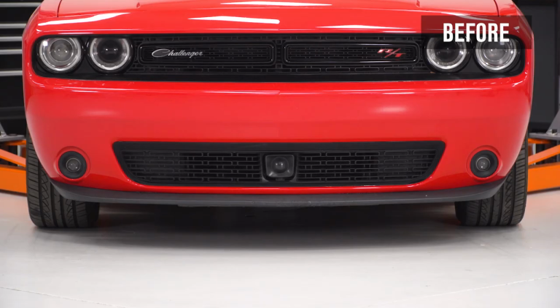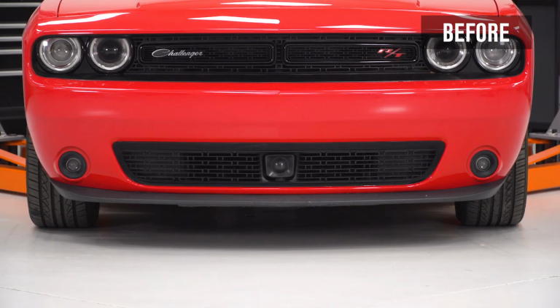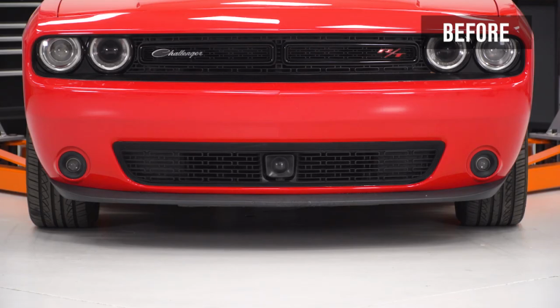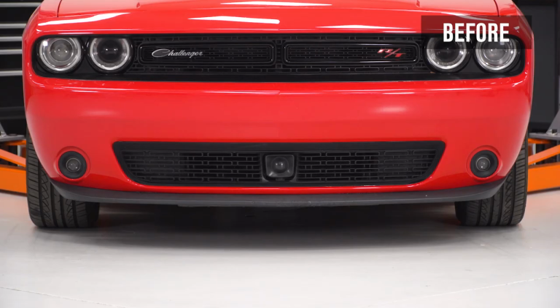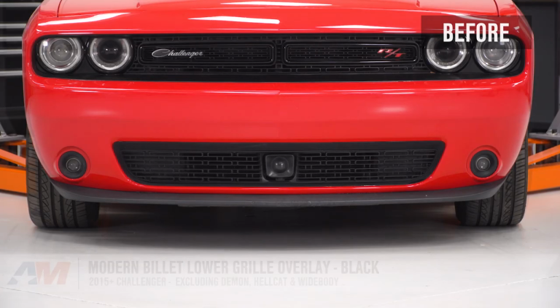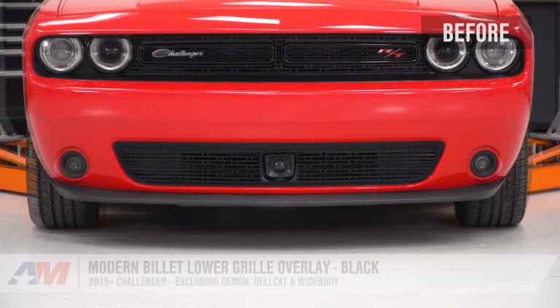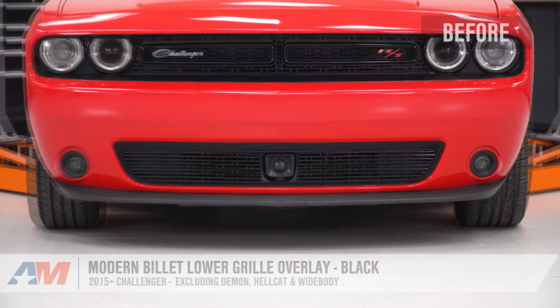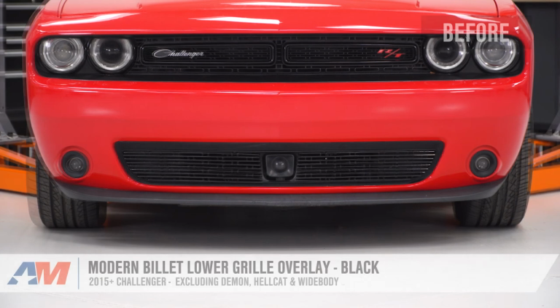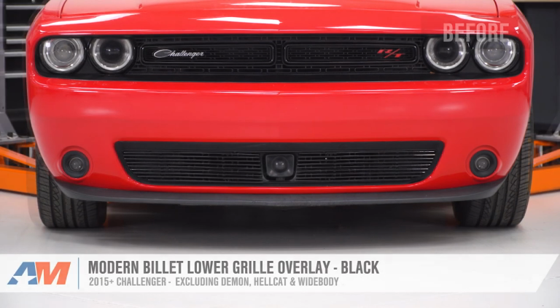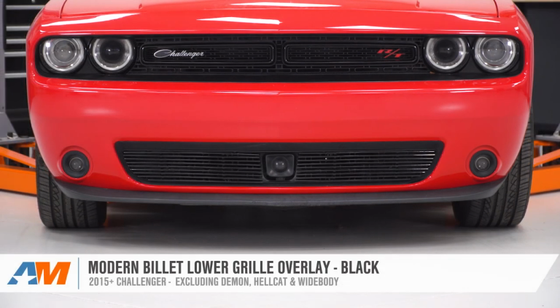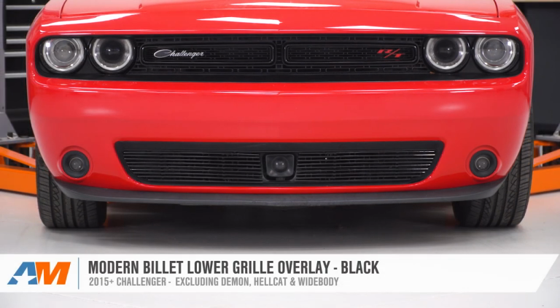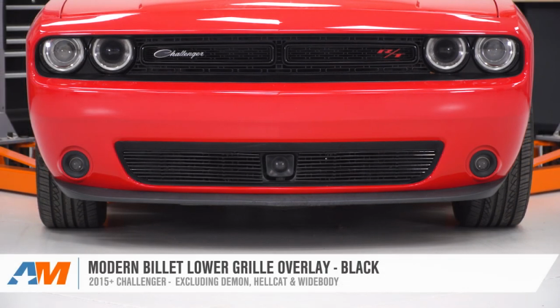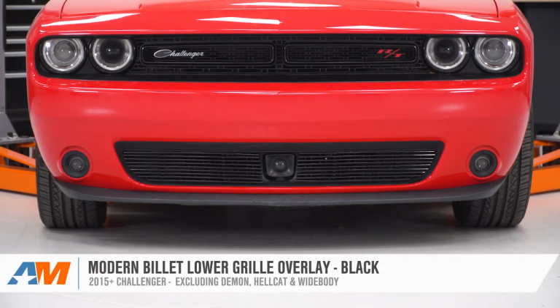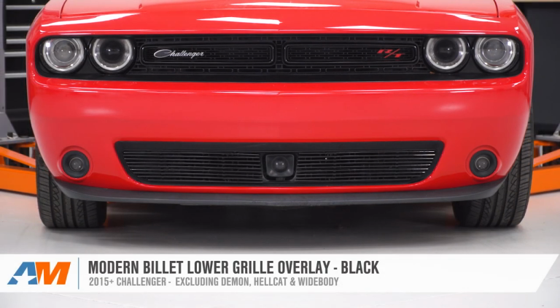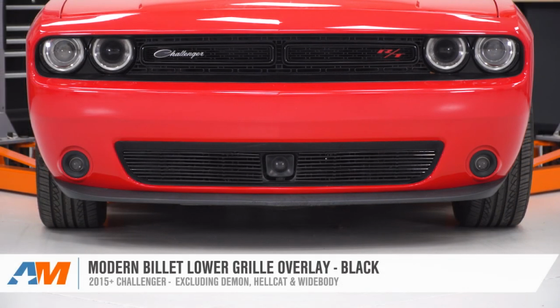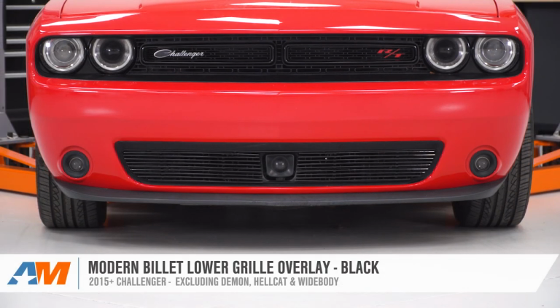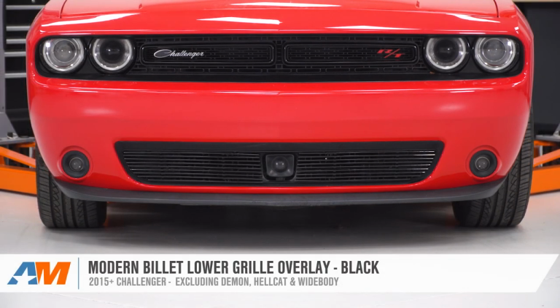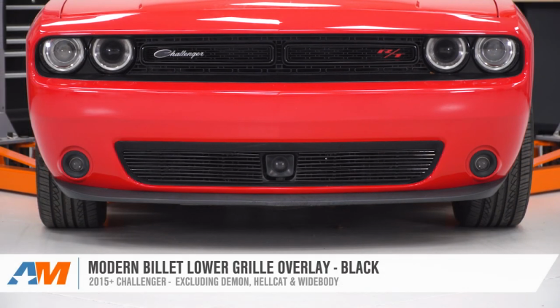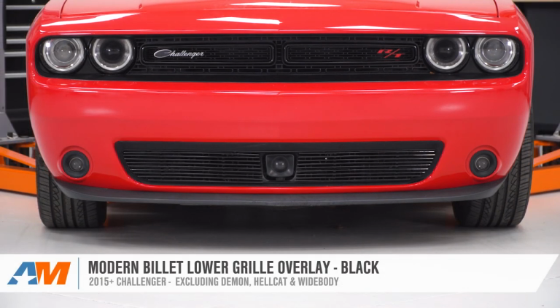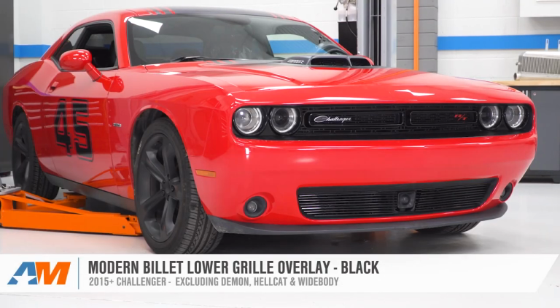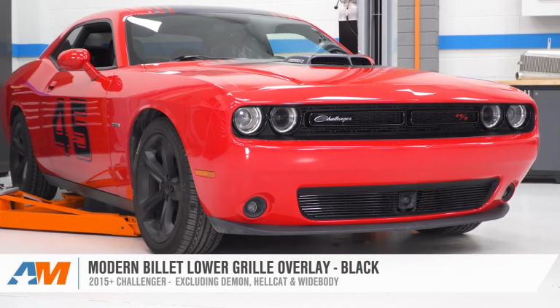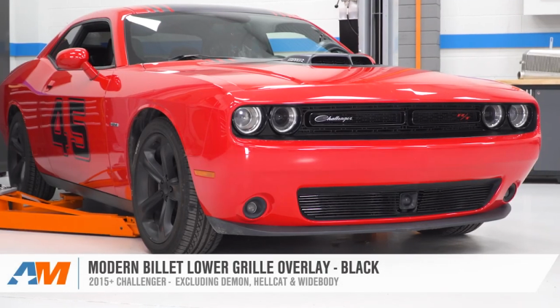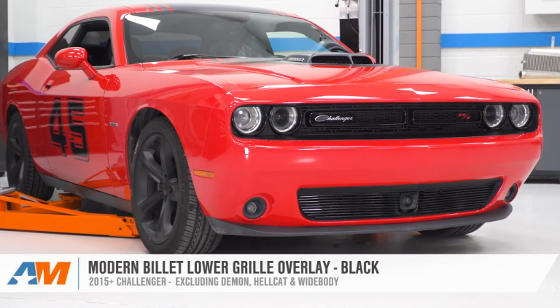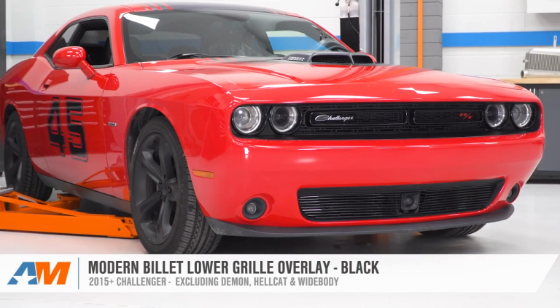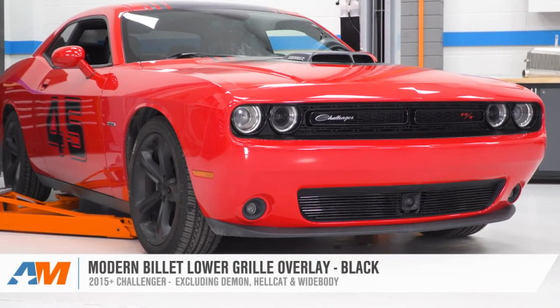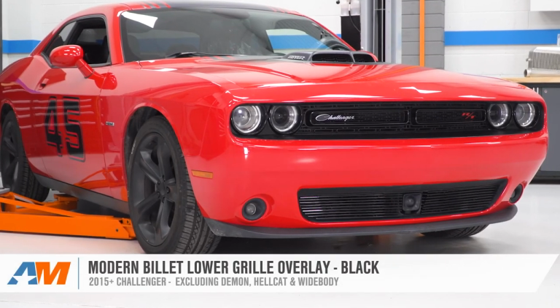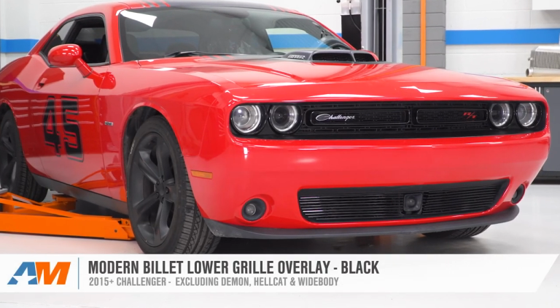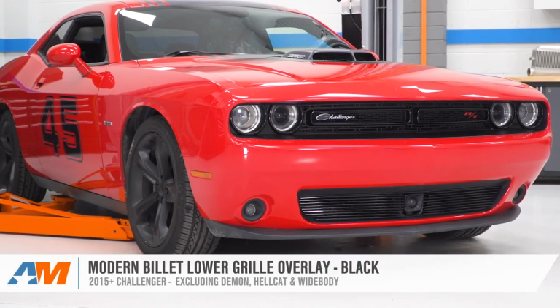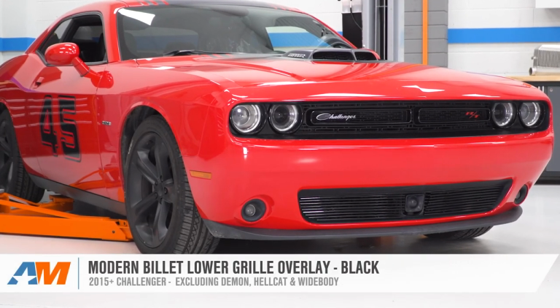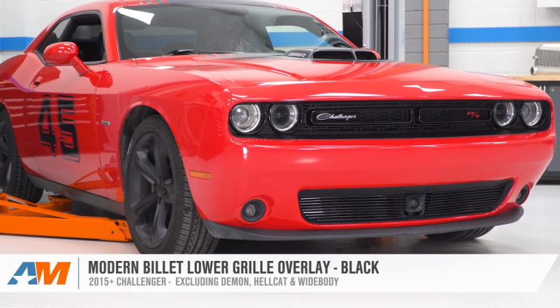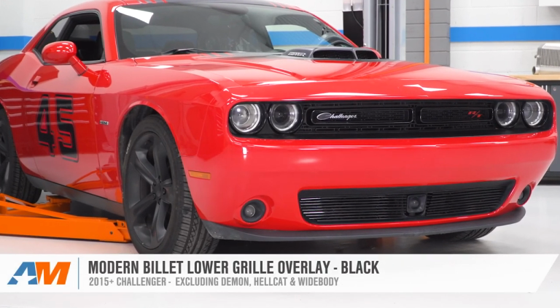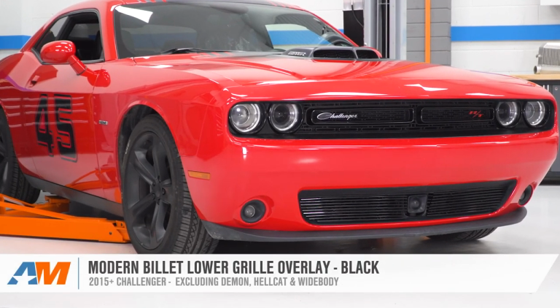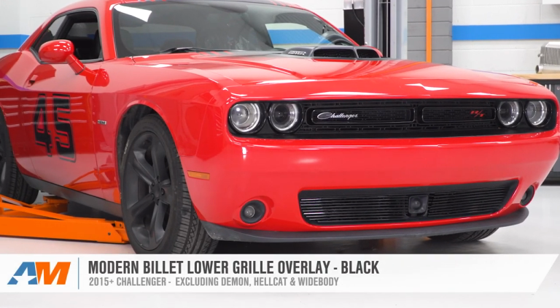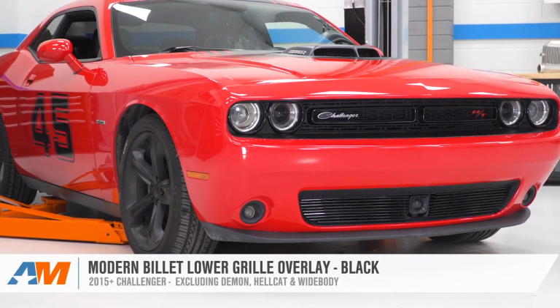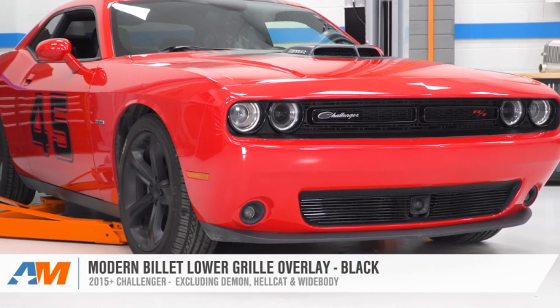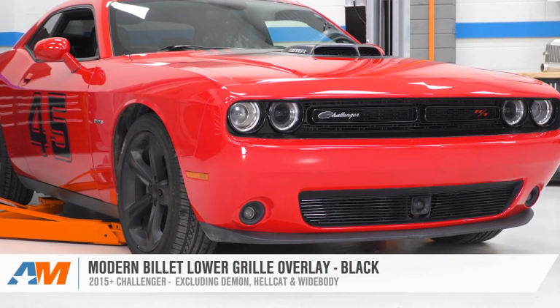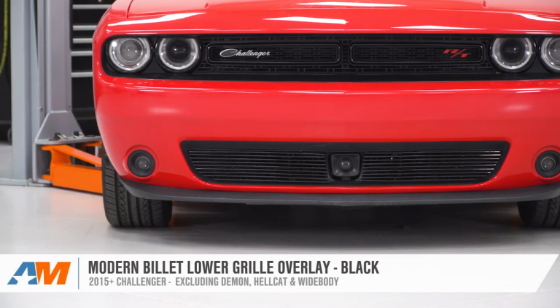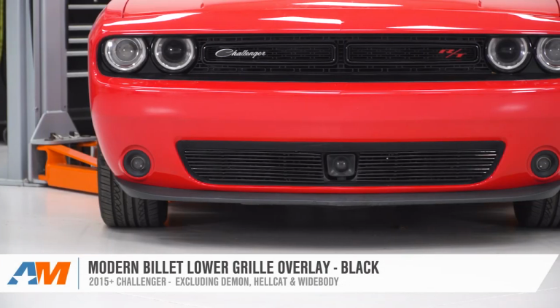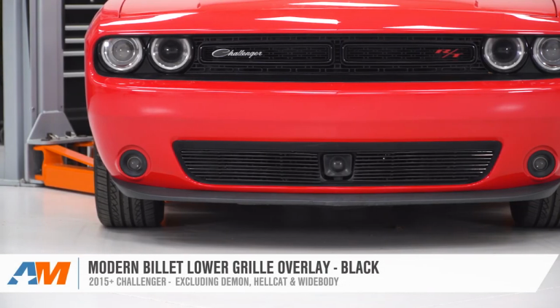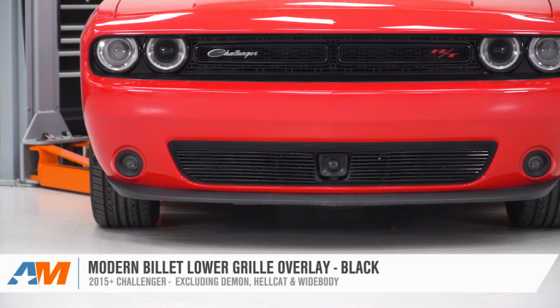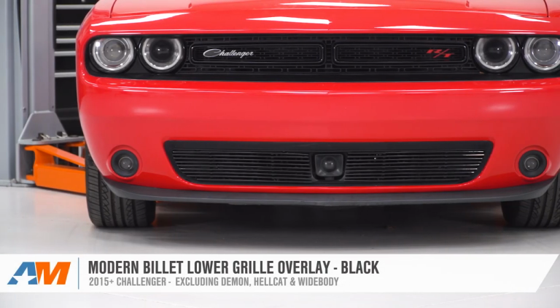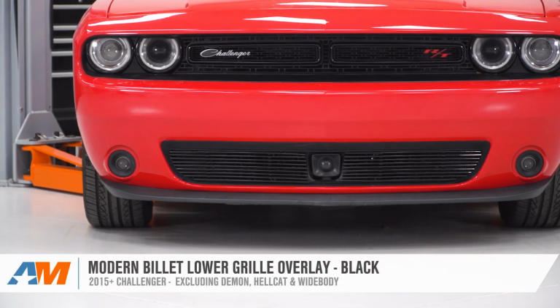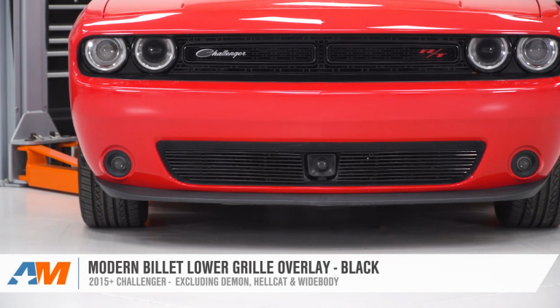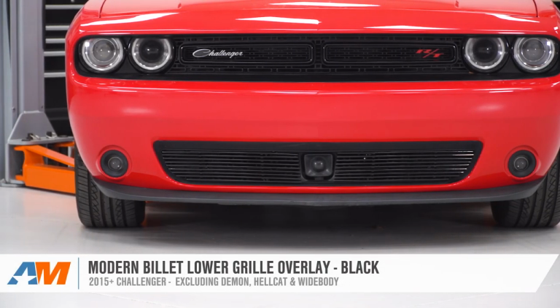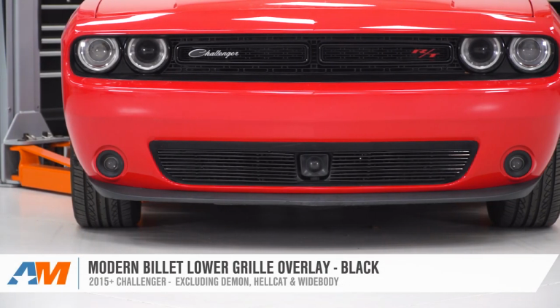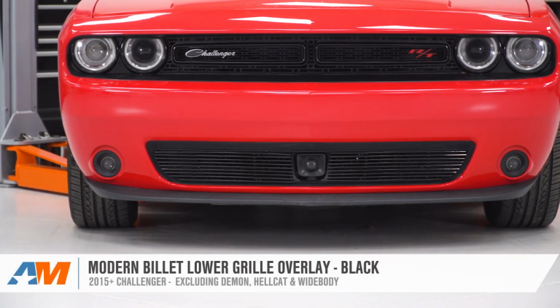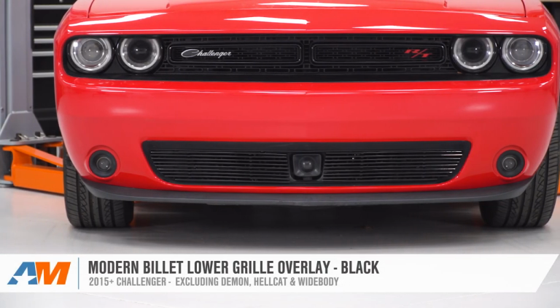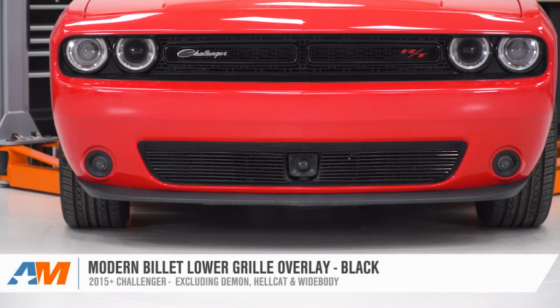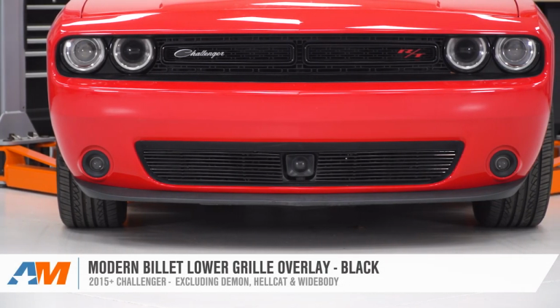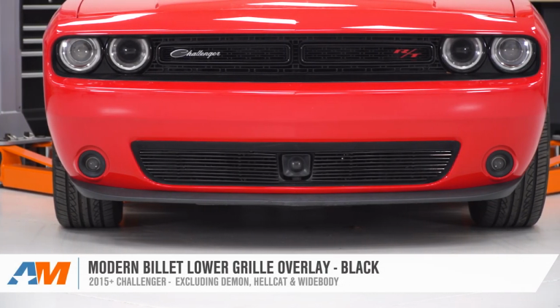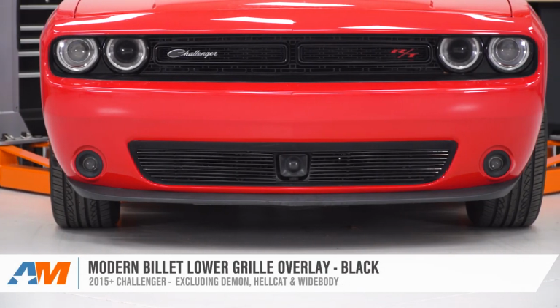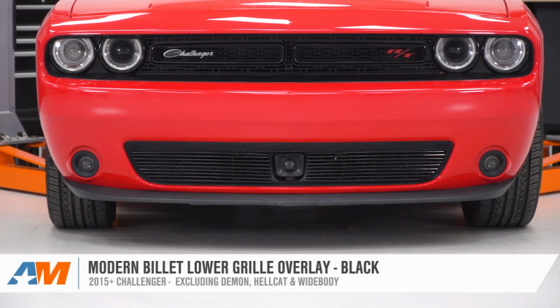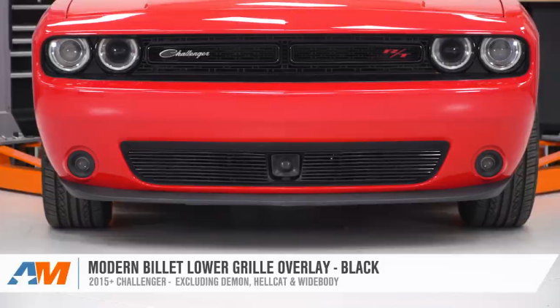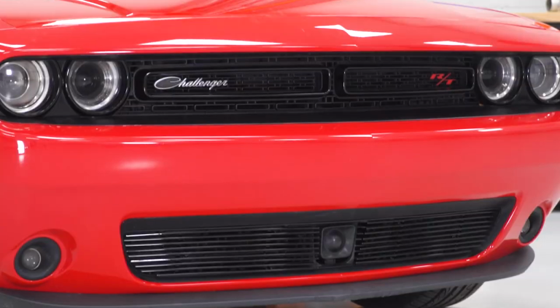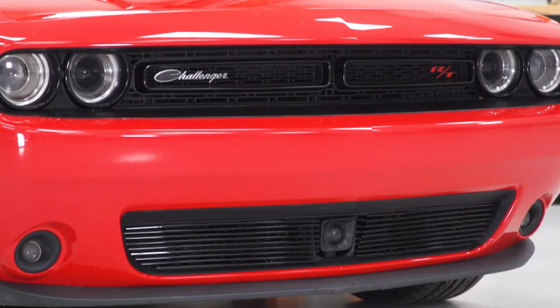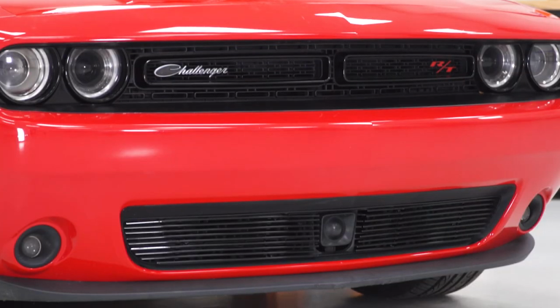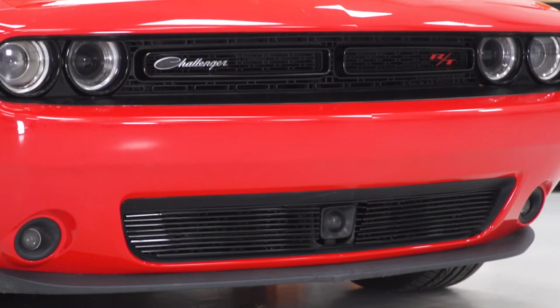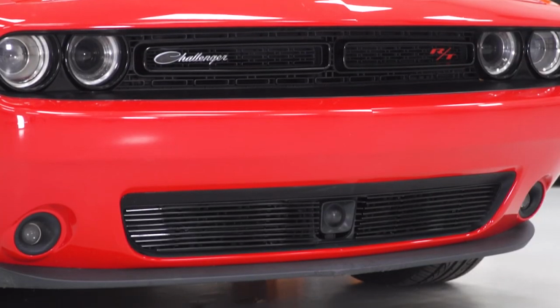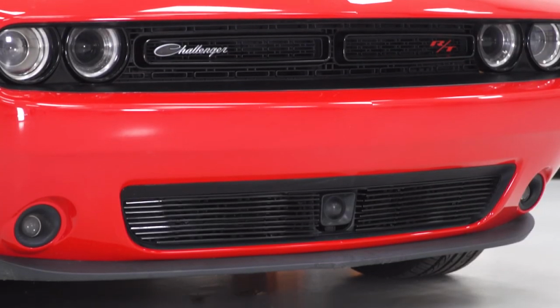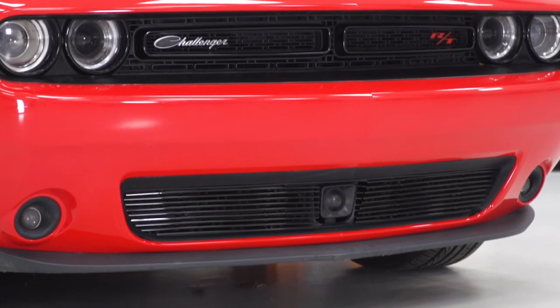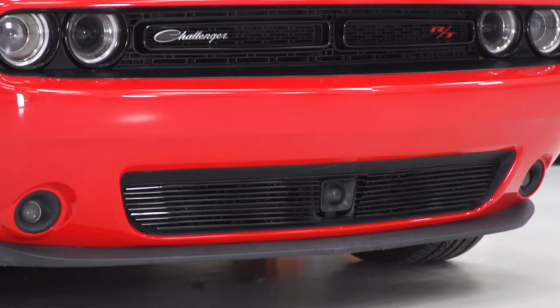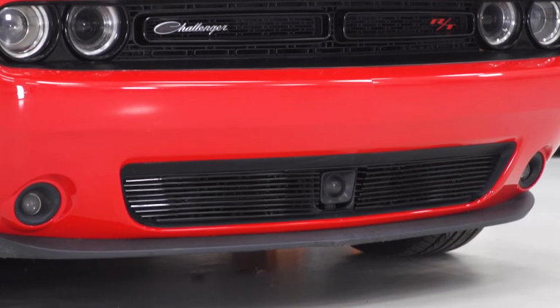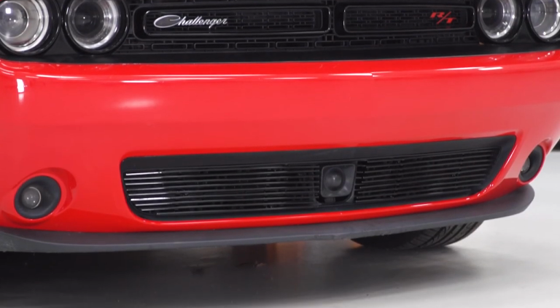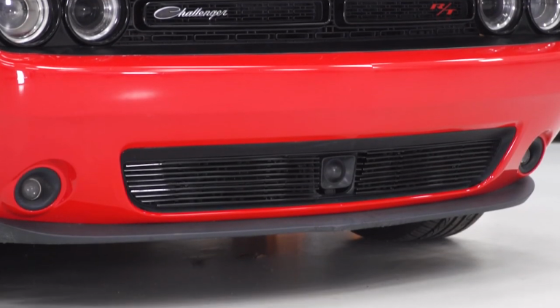So that is gonna do it for the review and install of this lower grille overlay. And remember, for all things Challenger, keep it at americanmuscle.com.